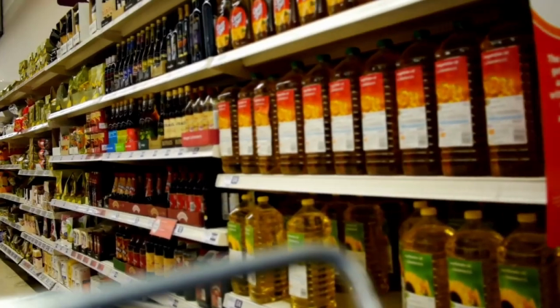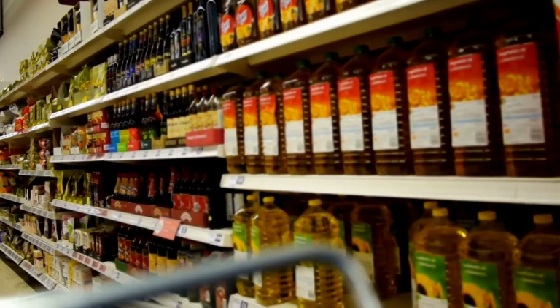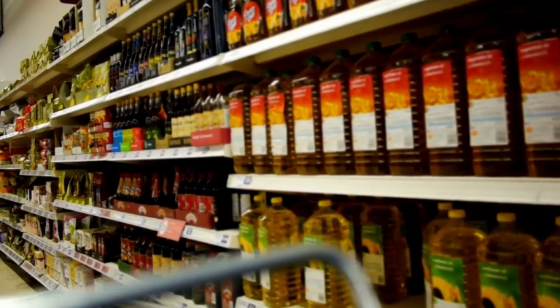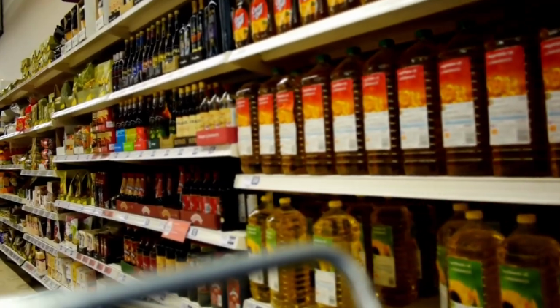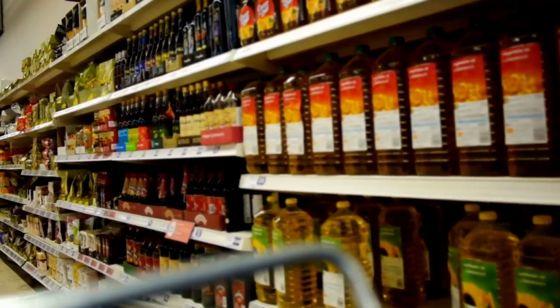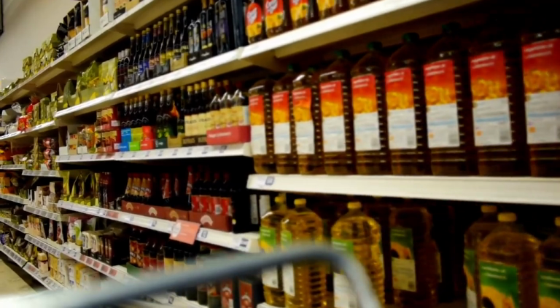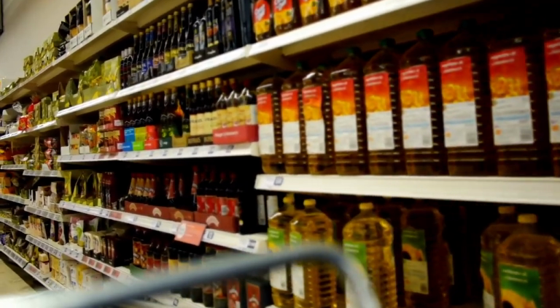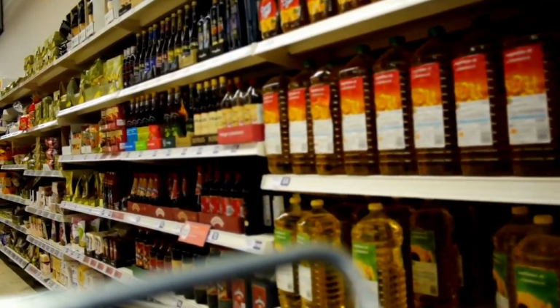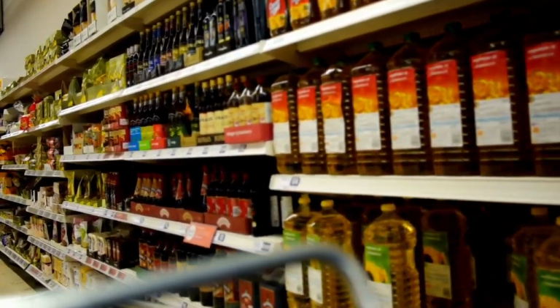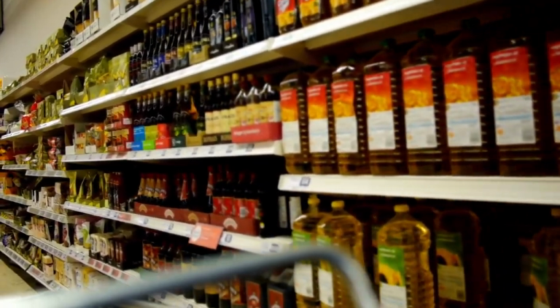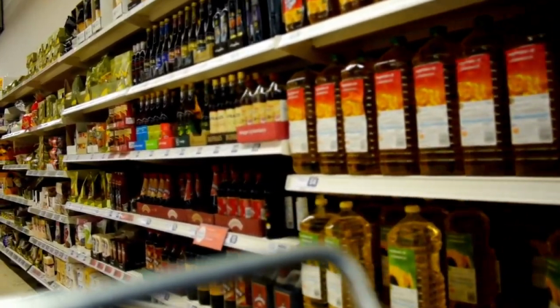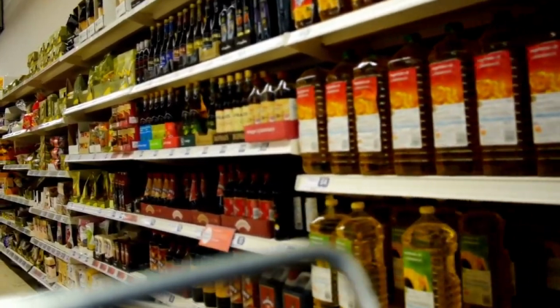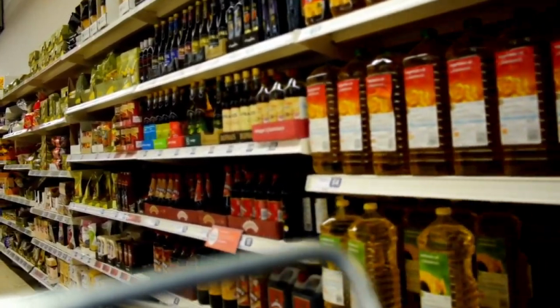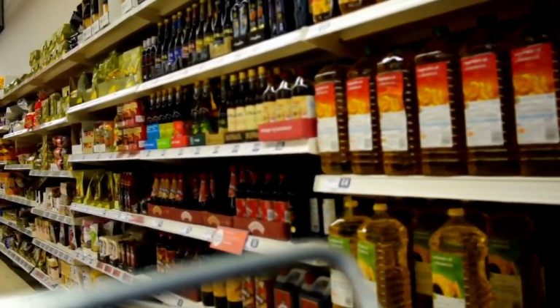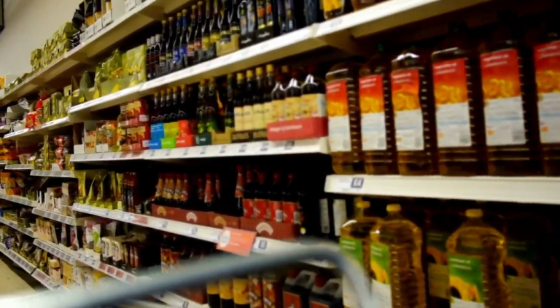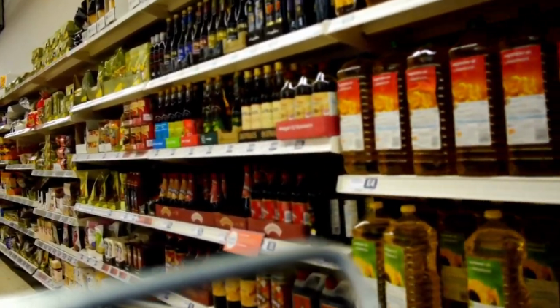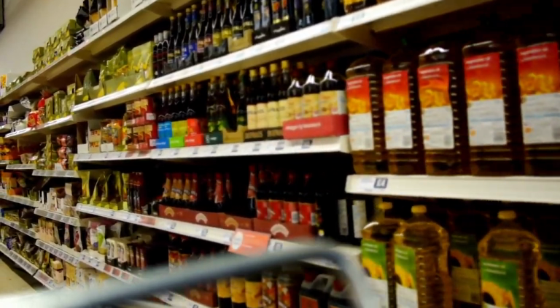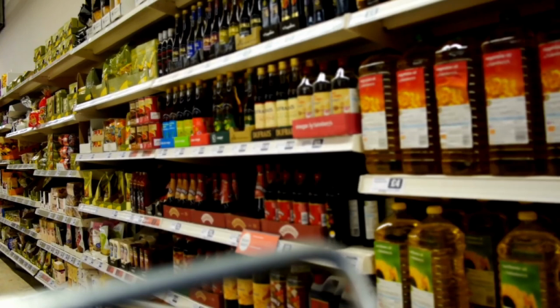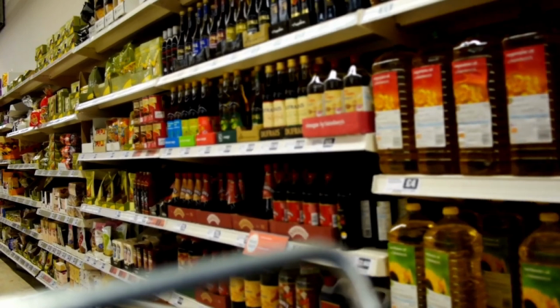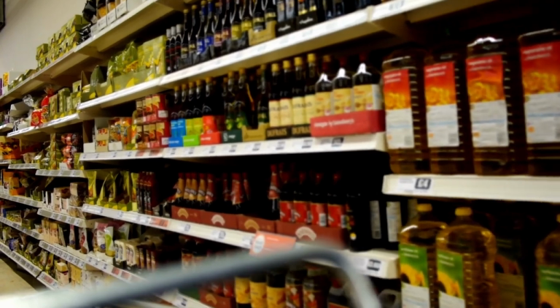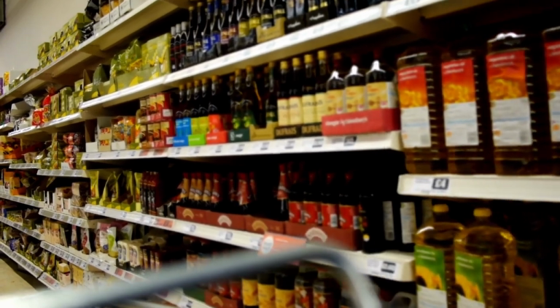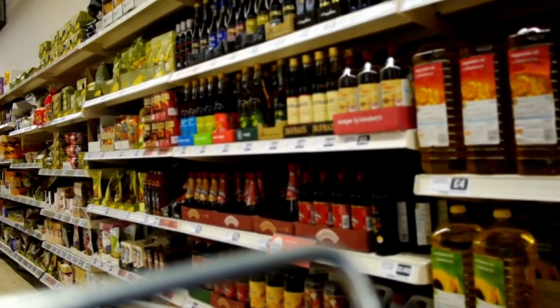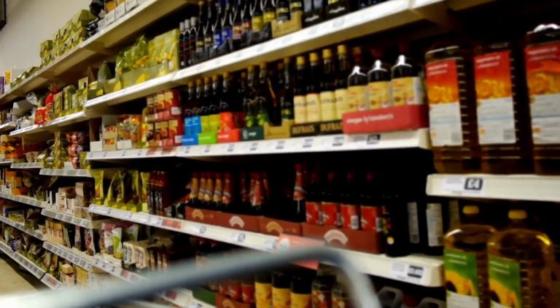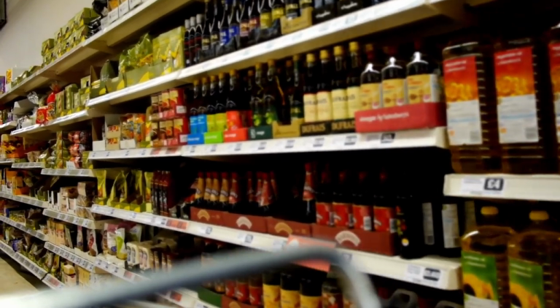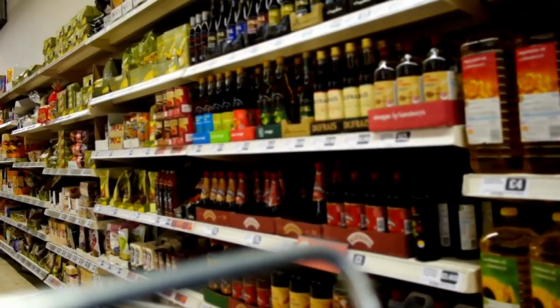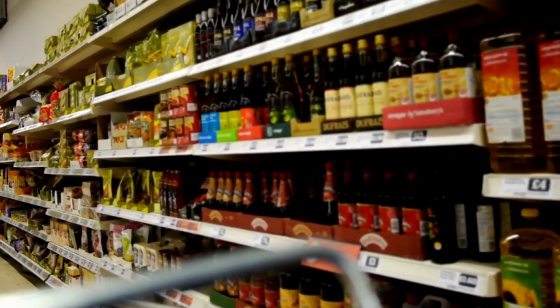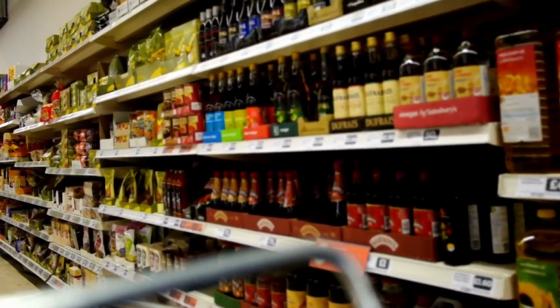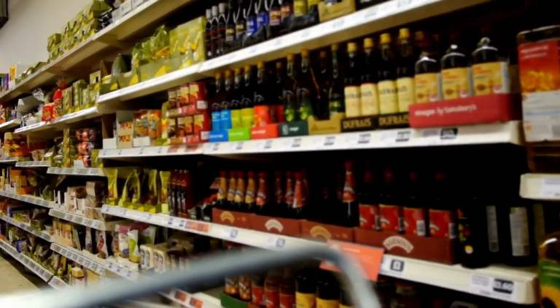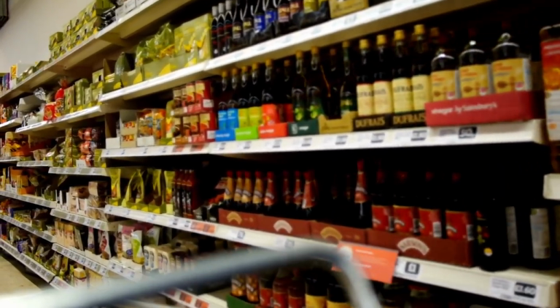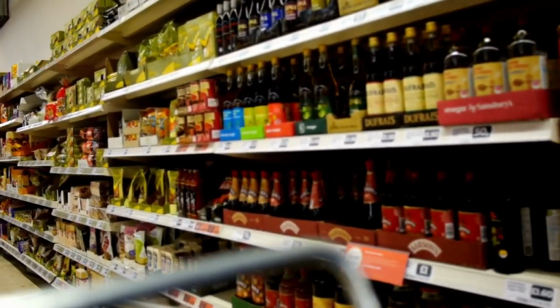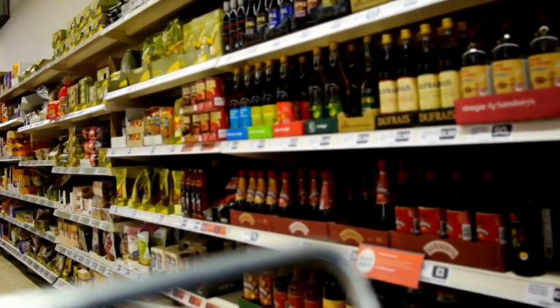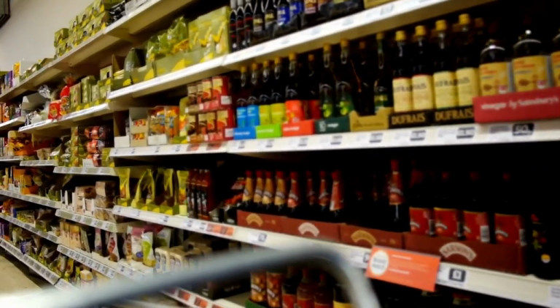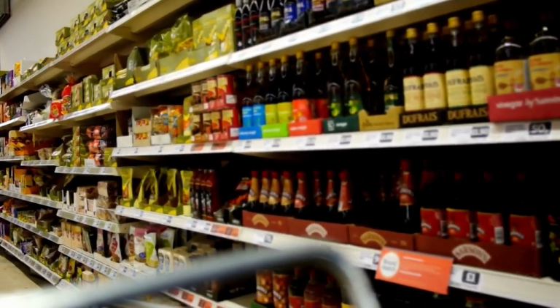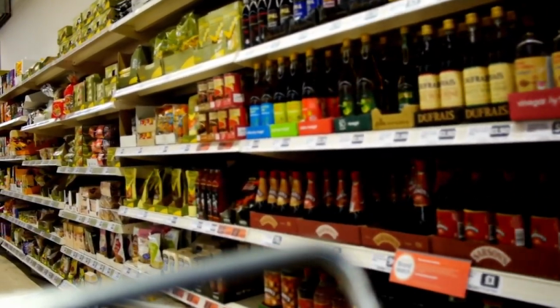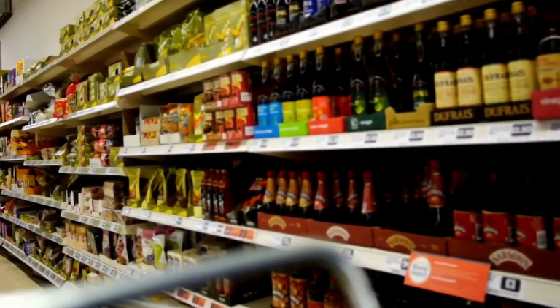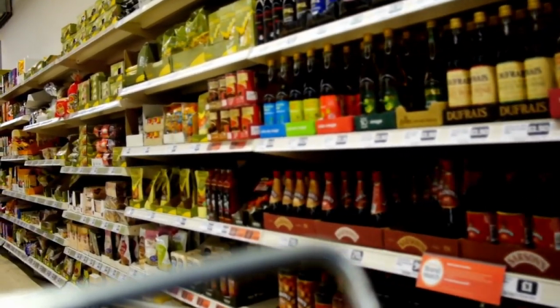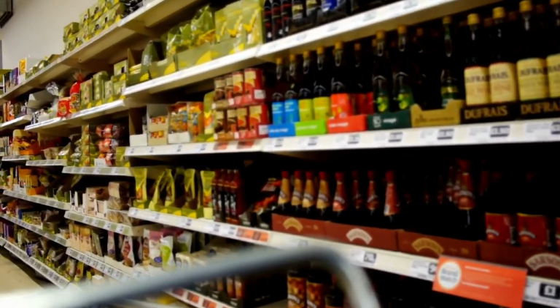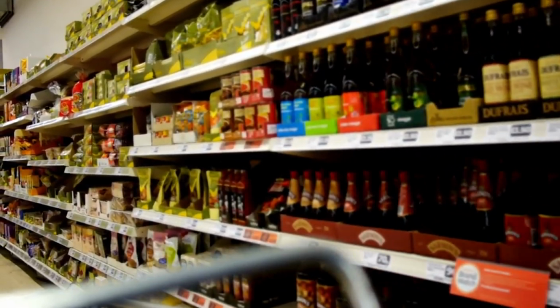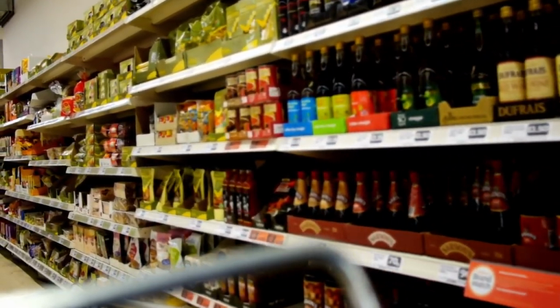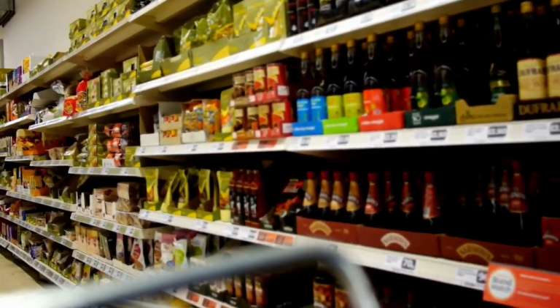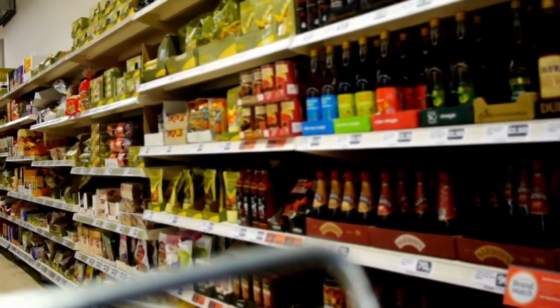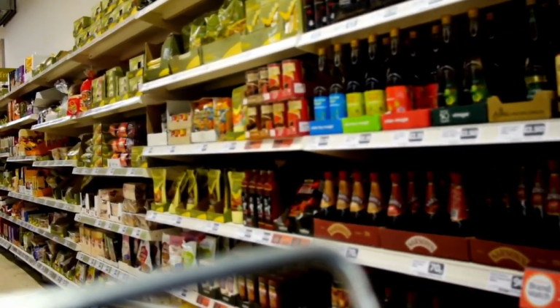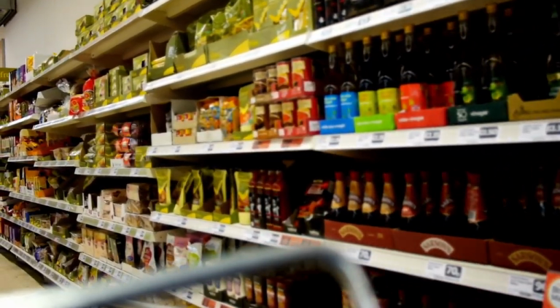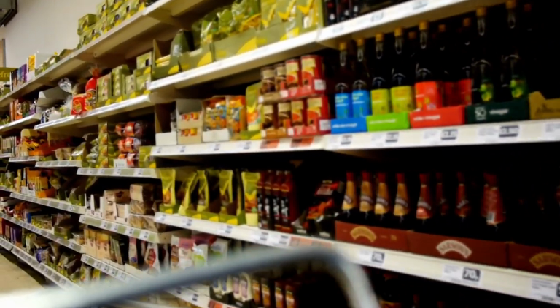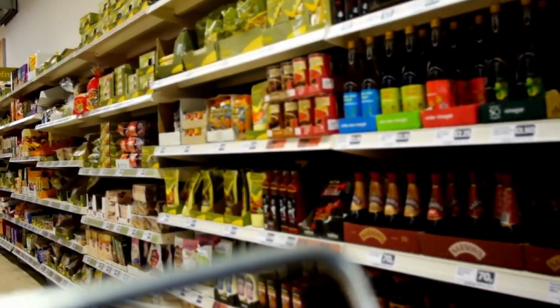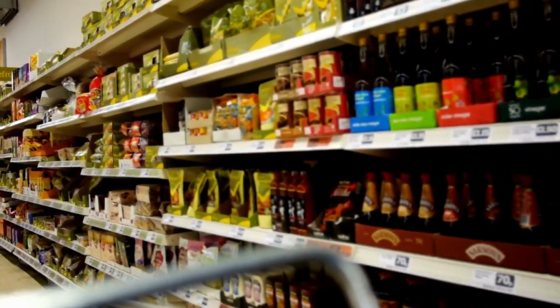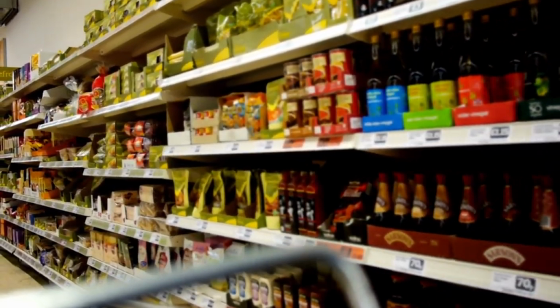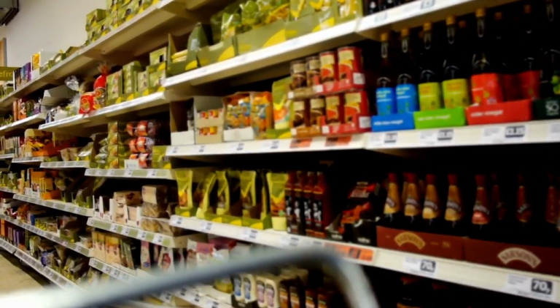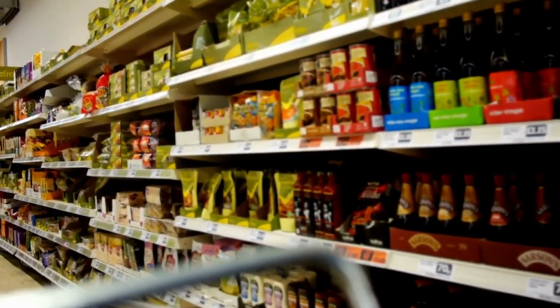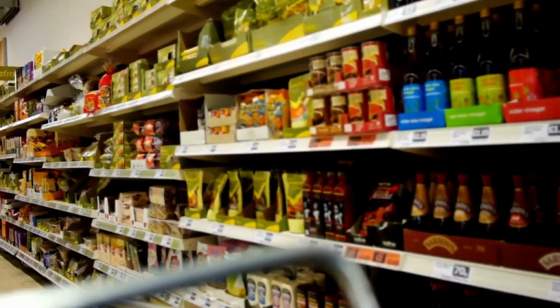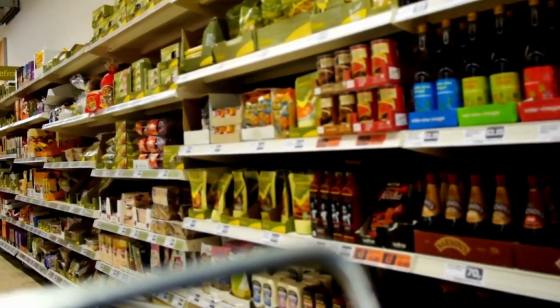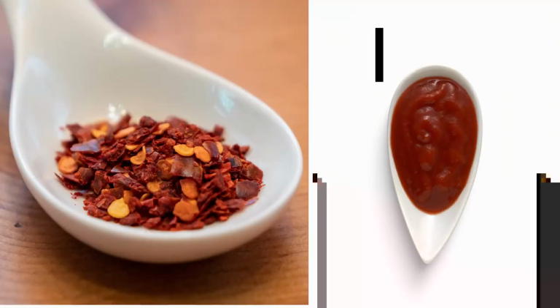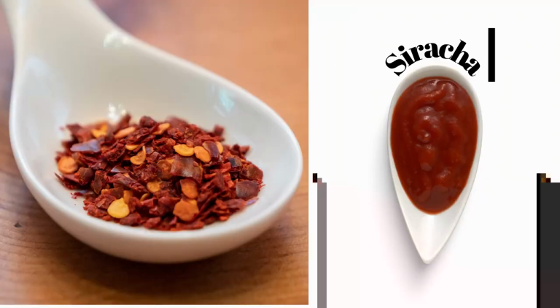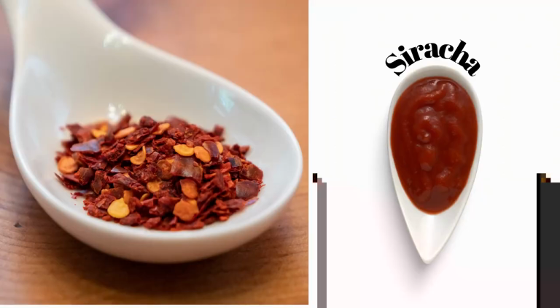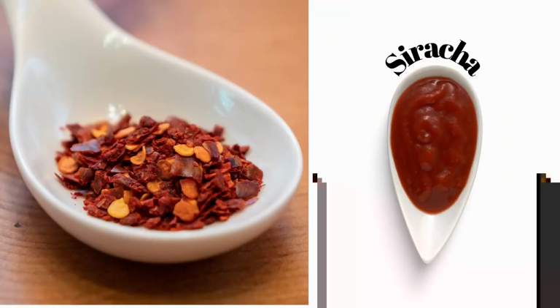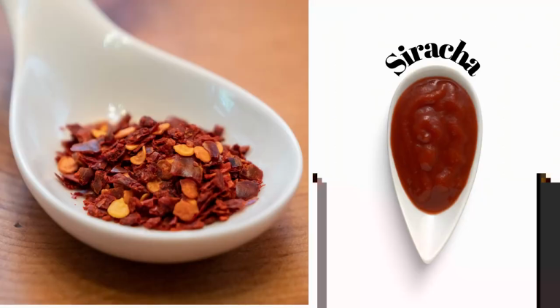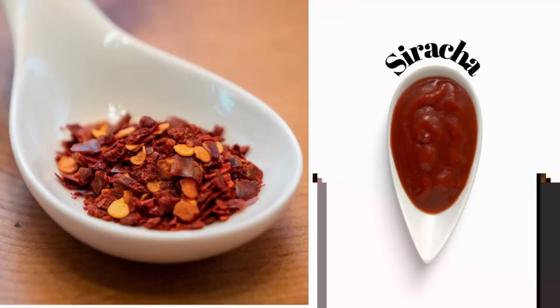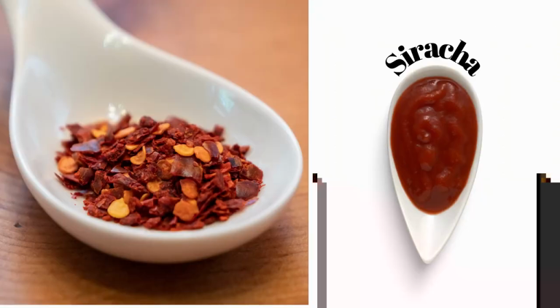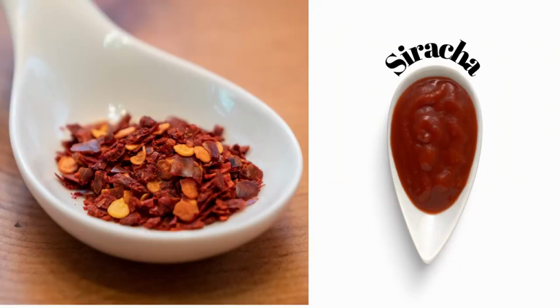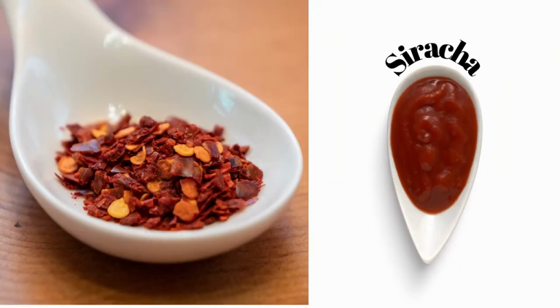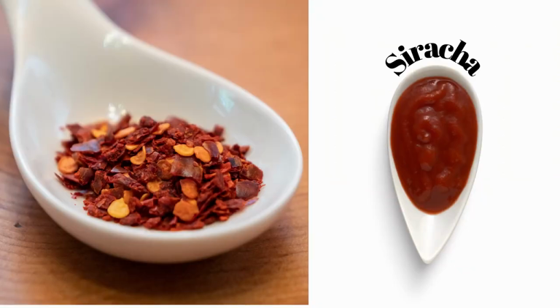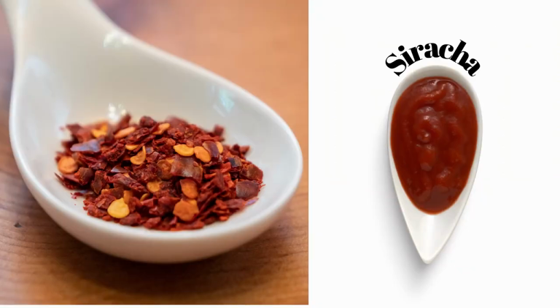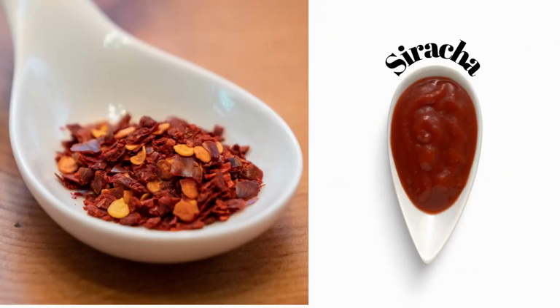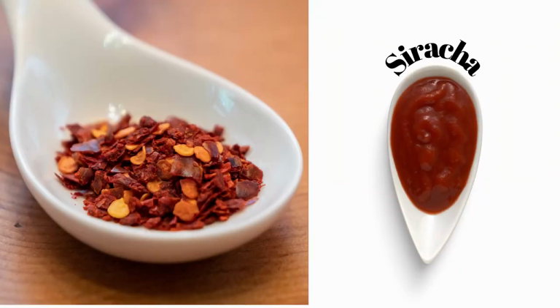Now I know it's not available everywhere, so if you can't find harissa where you live, you could substitute it with red hot pepper flakes or sriracha.